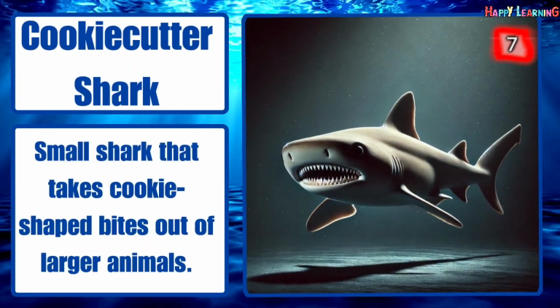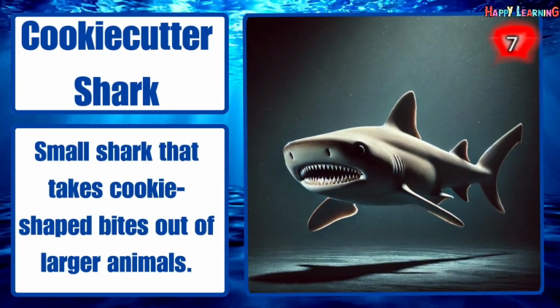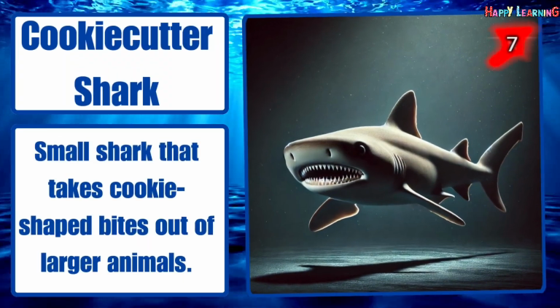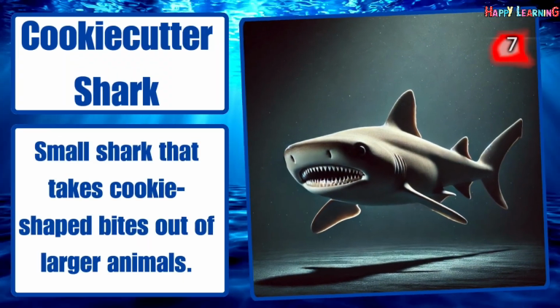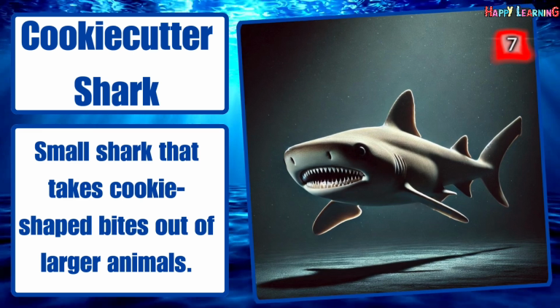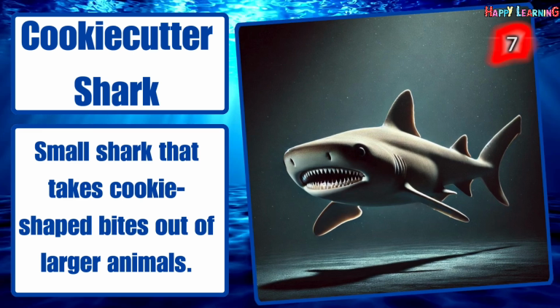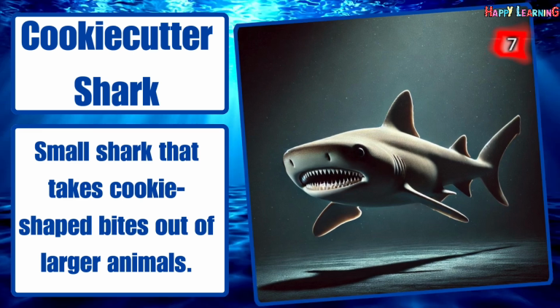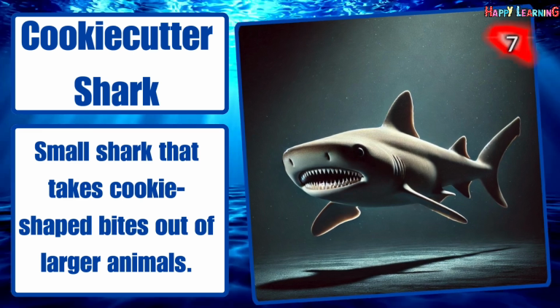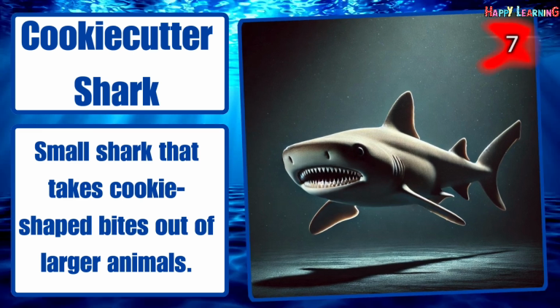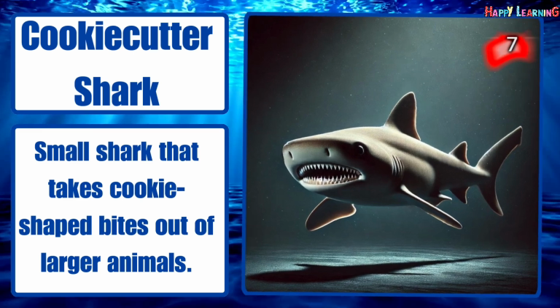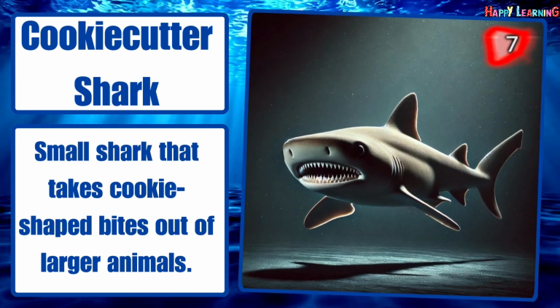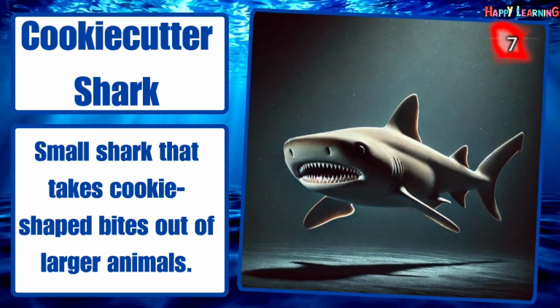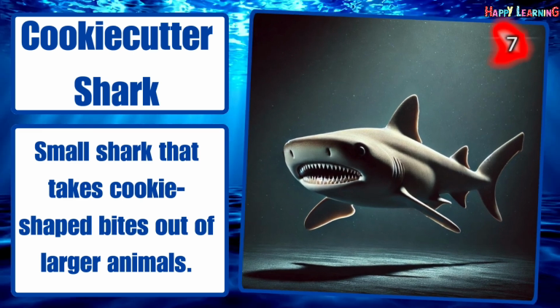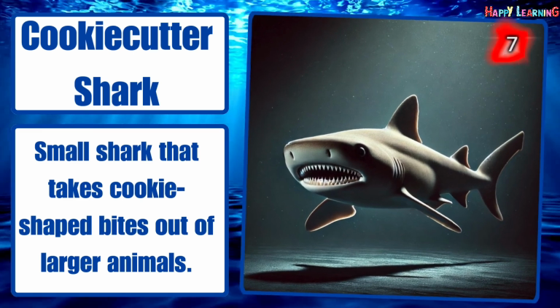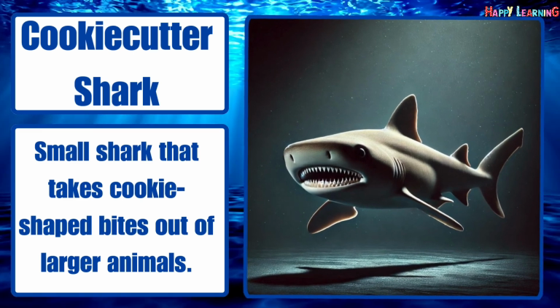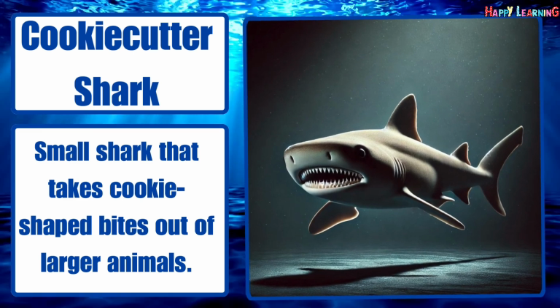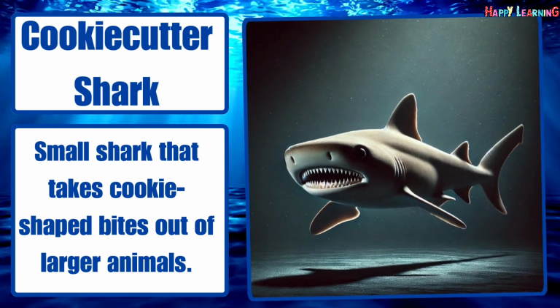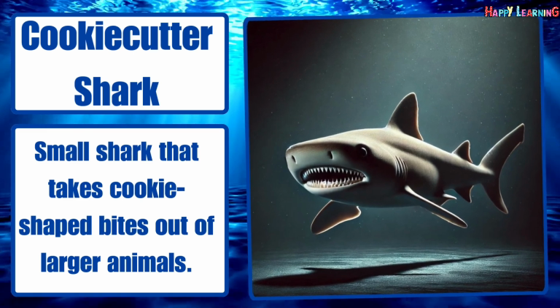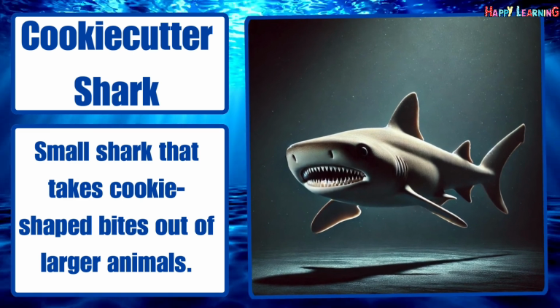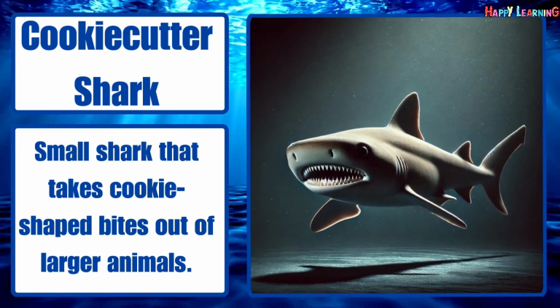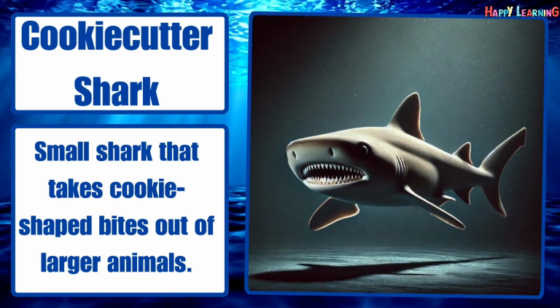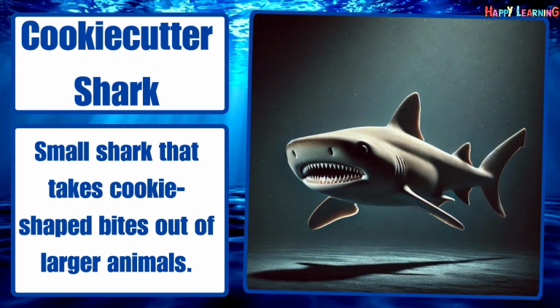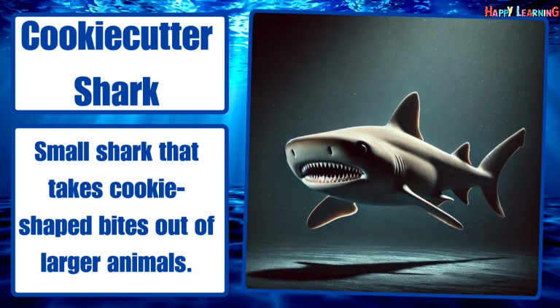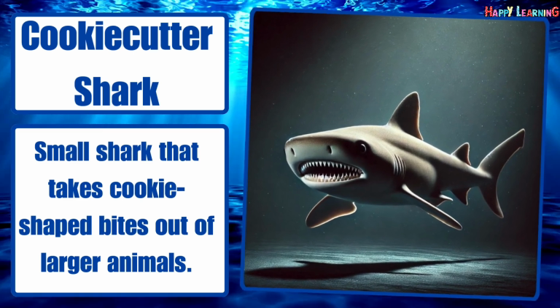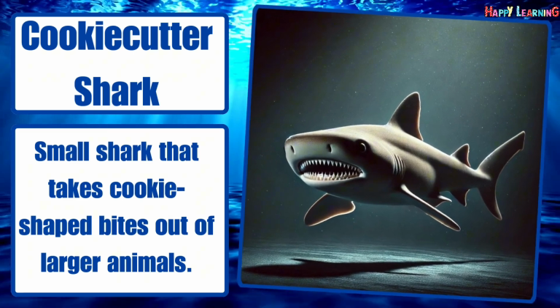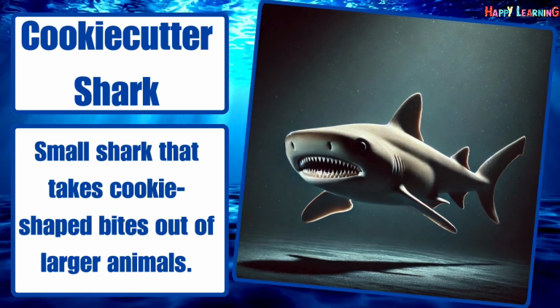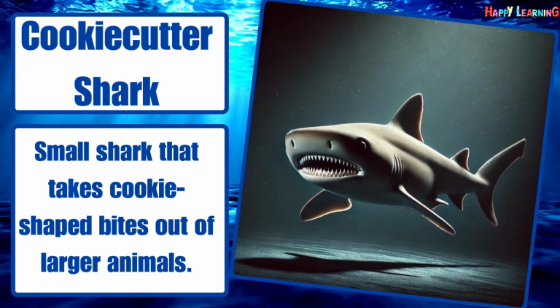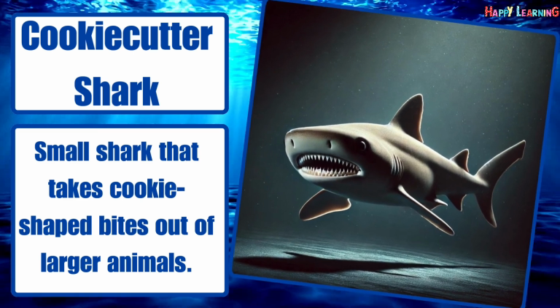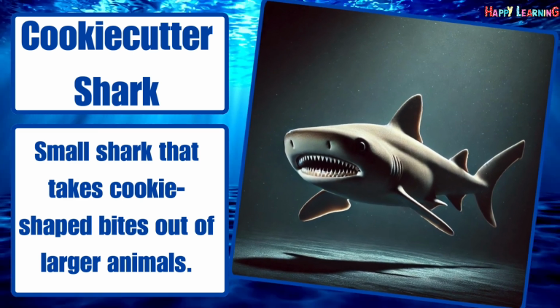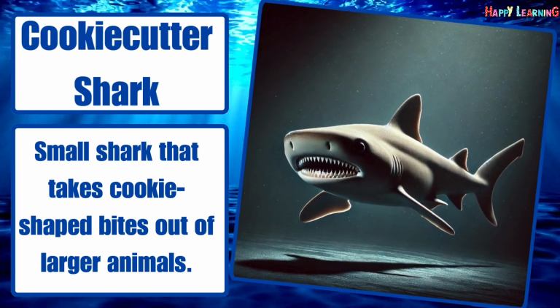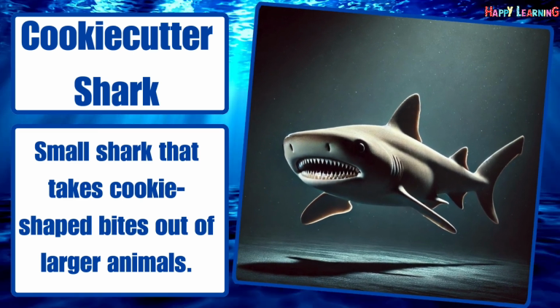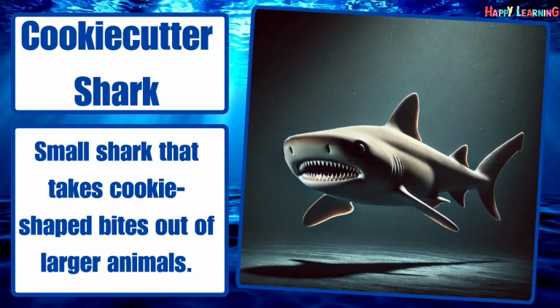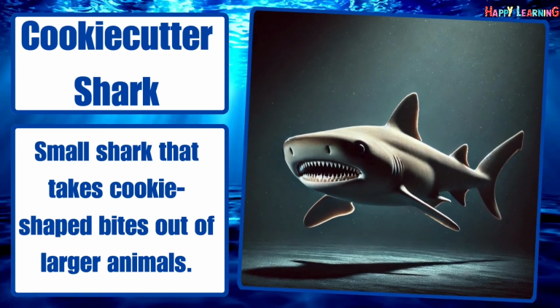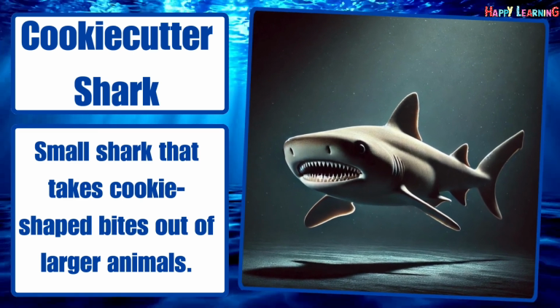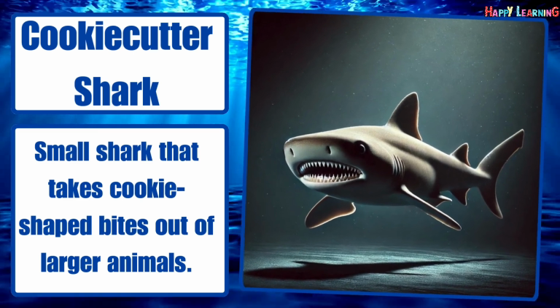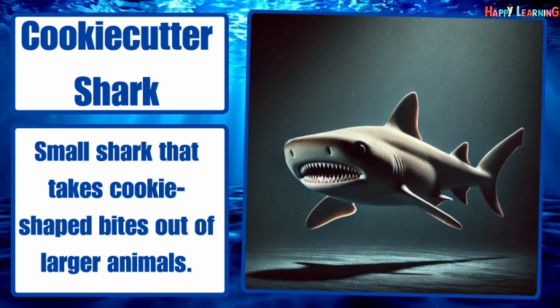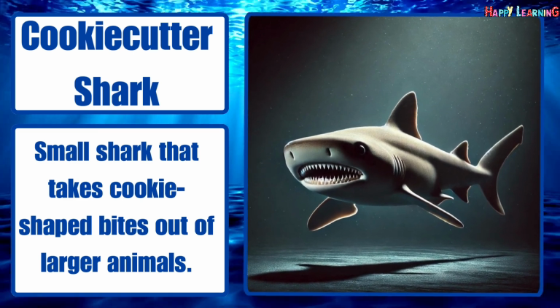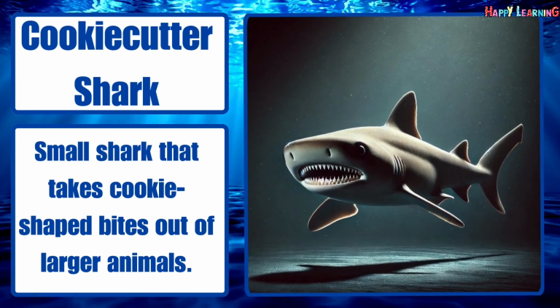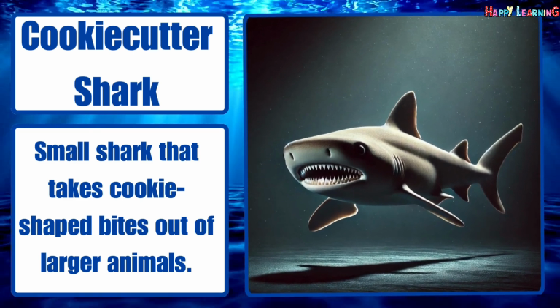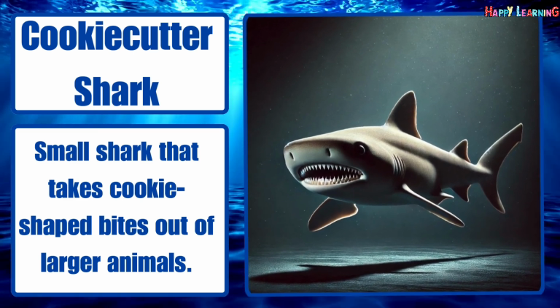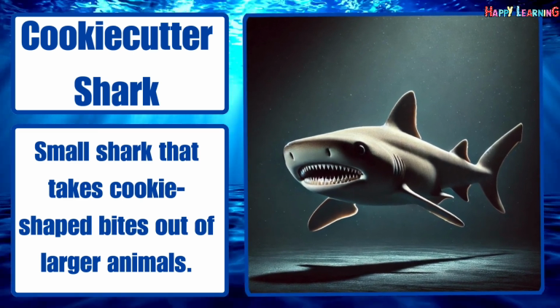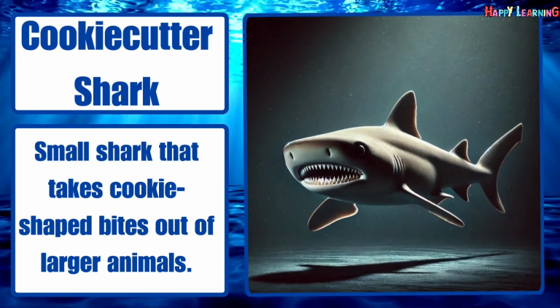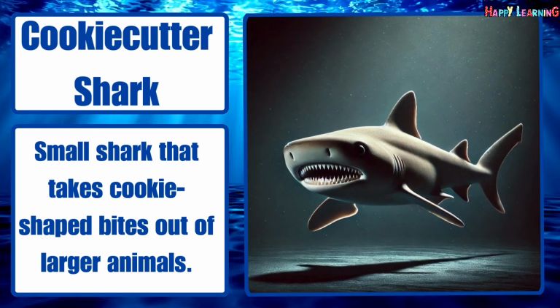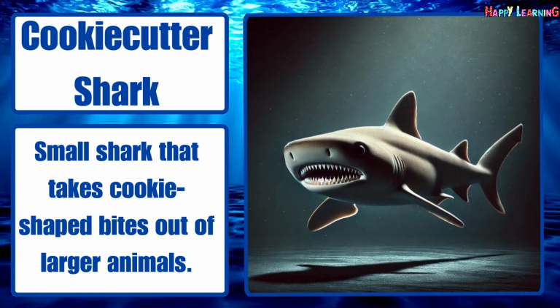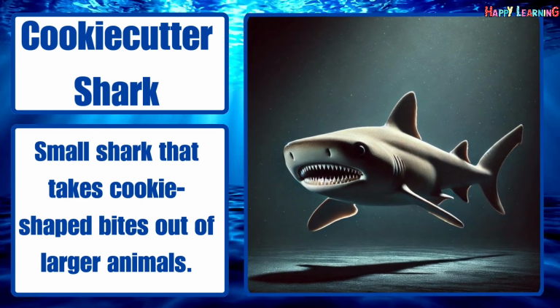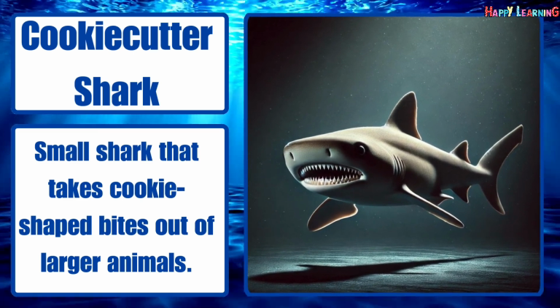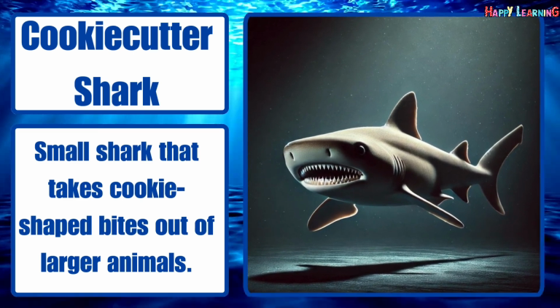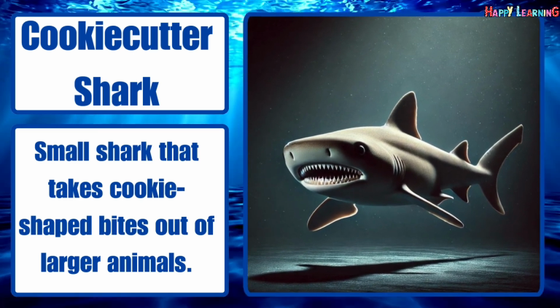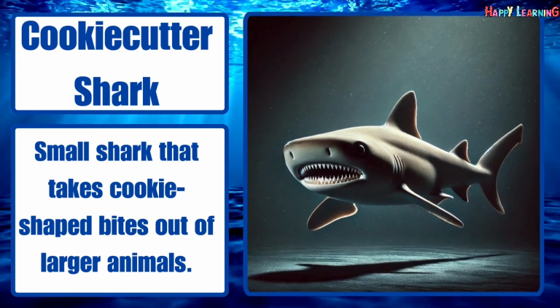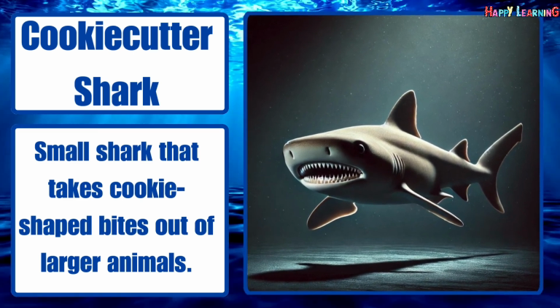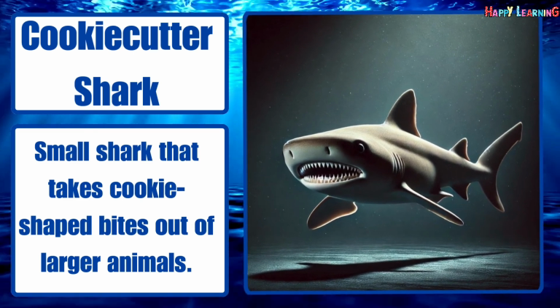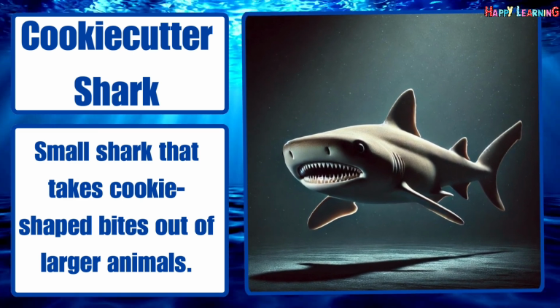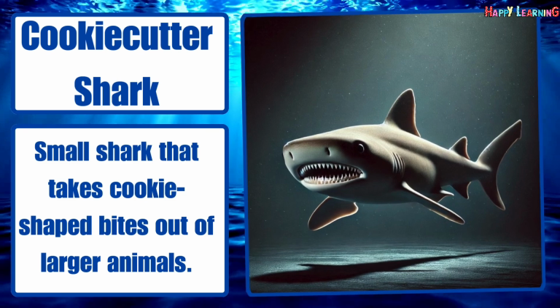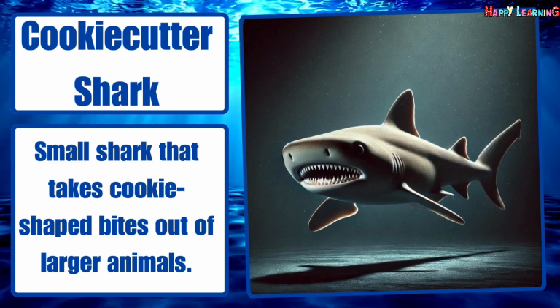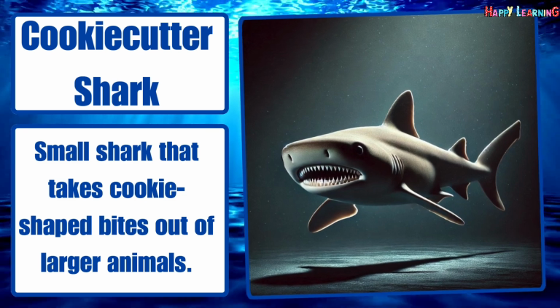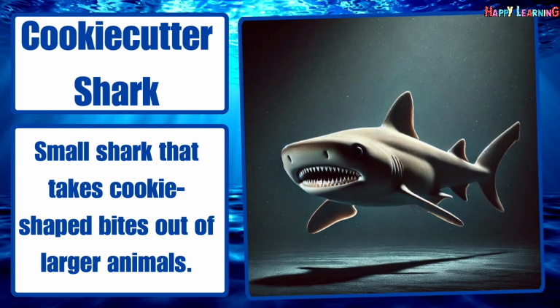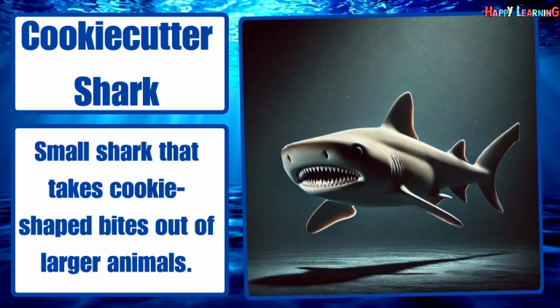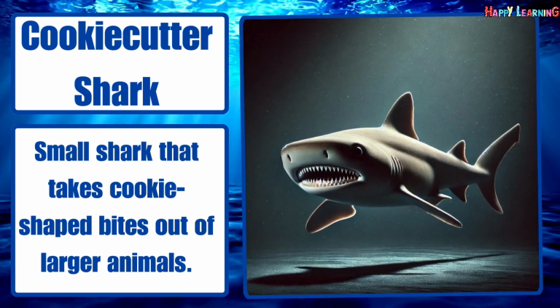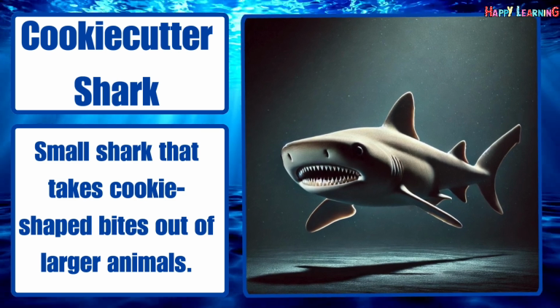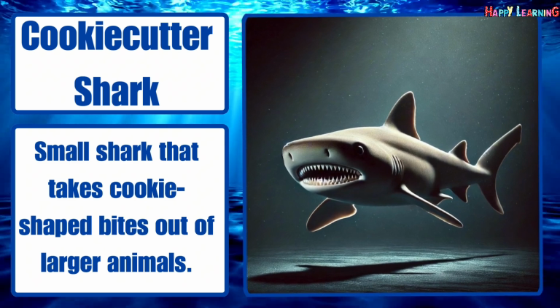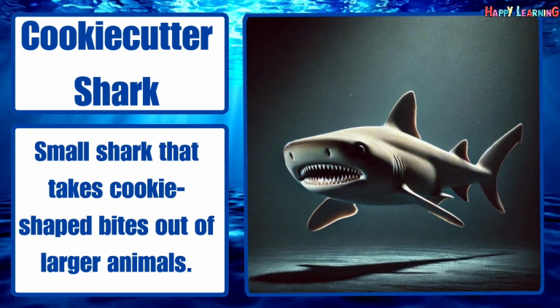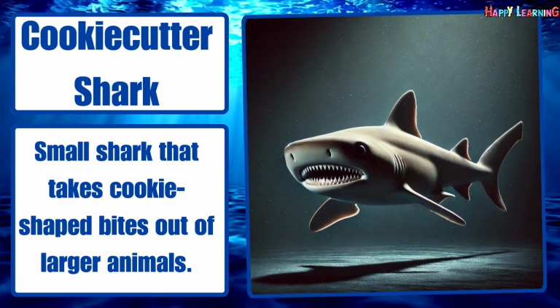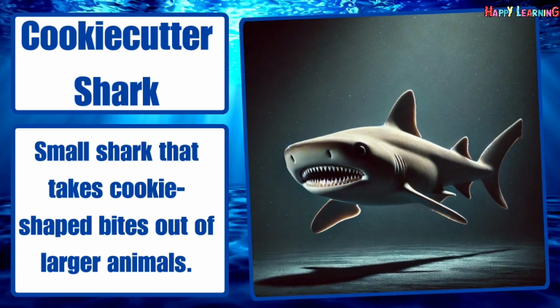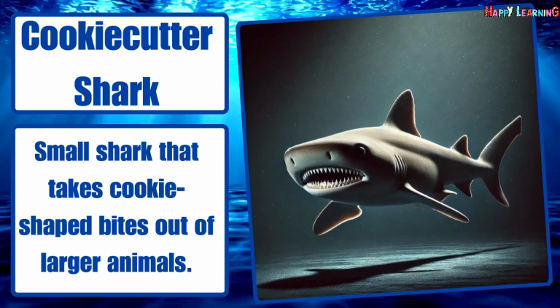Cookie cutter shark. Small shark that takes cookie-shaped bites out of larger animals.